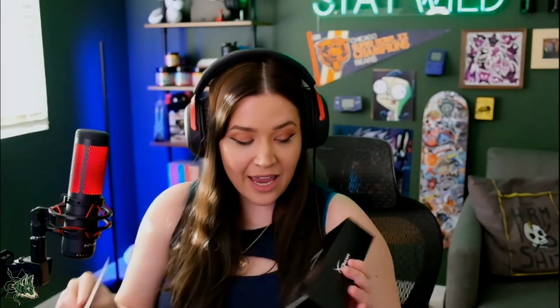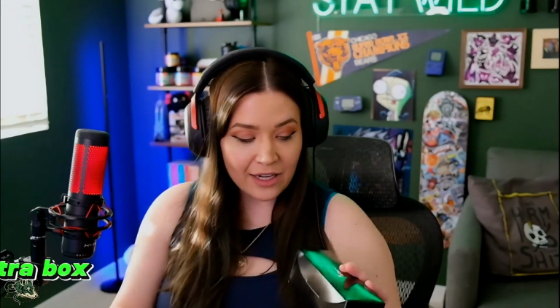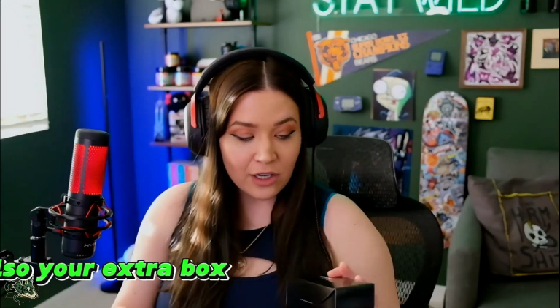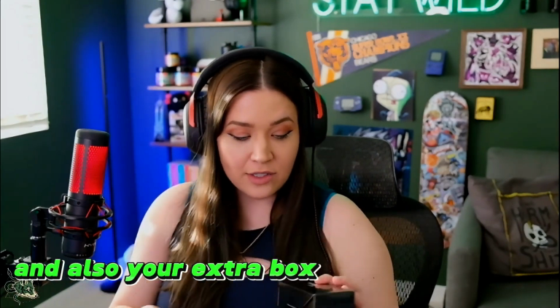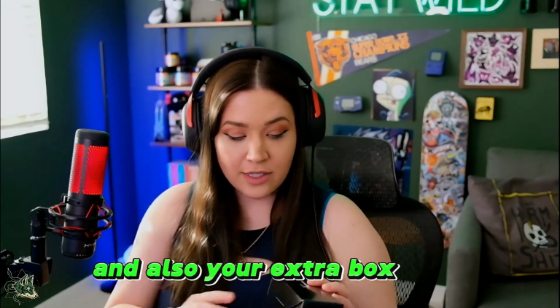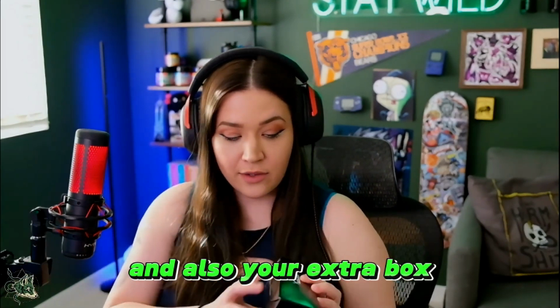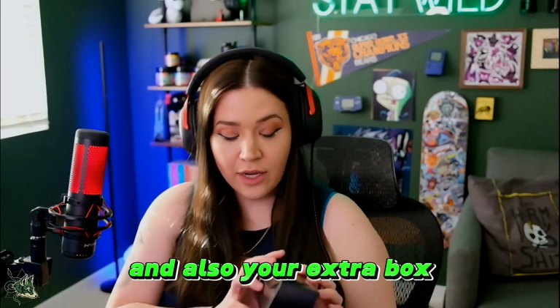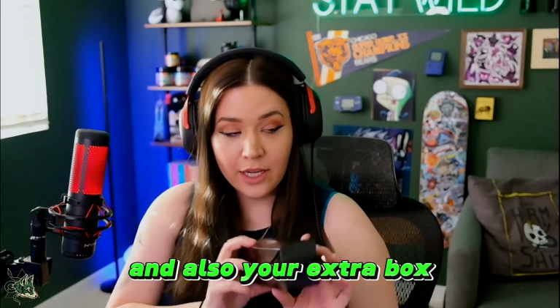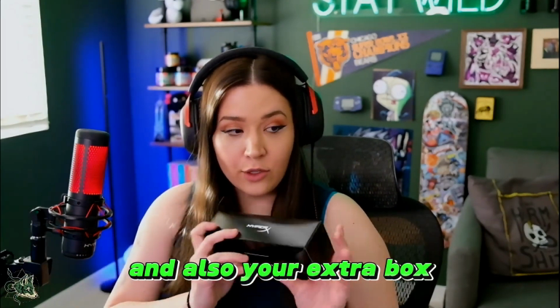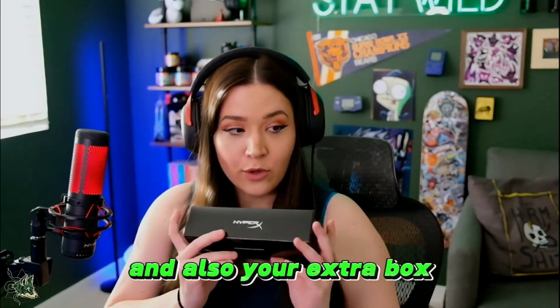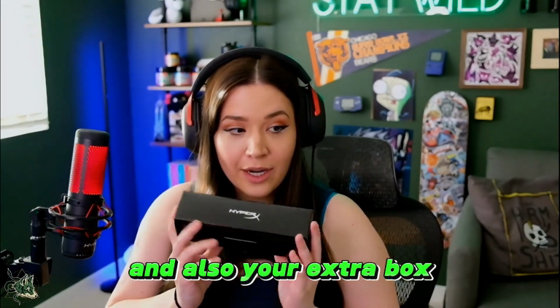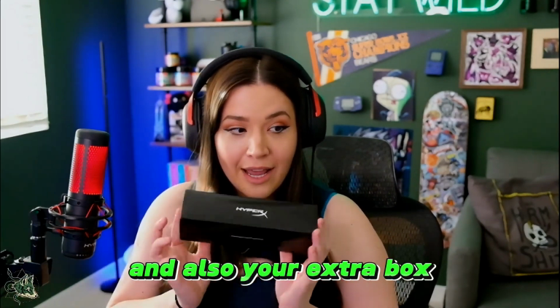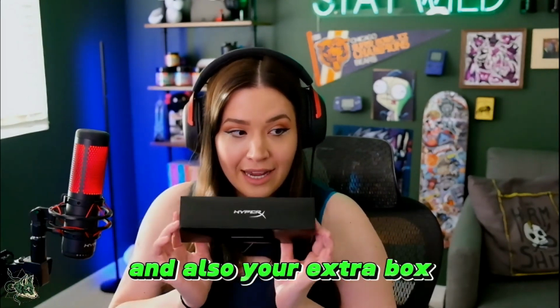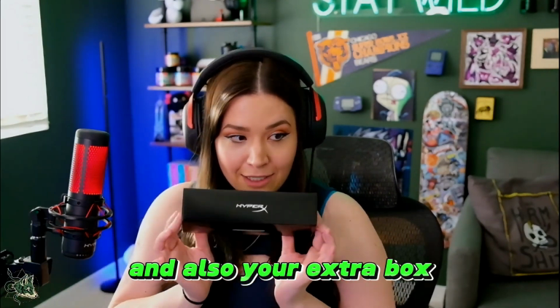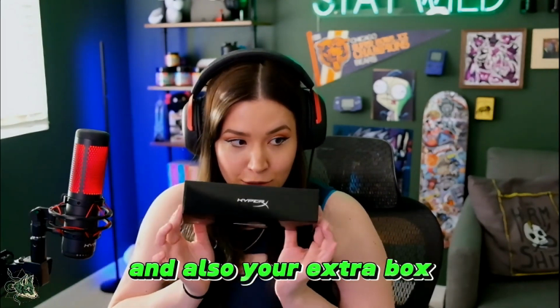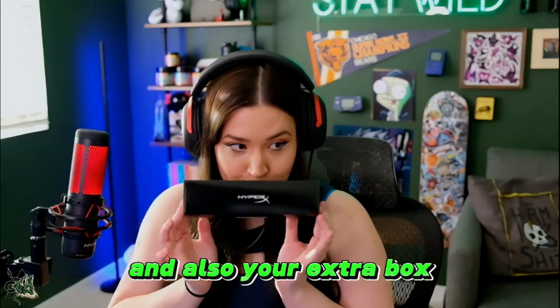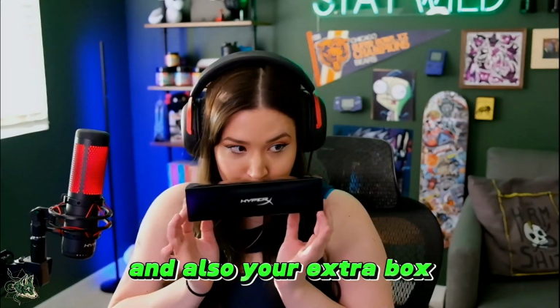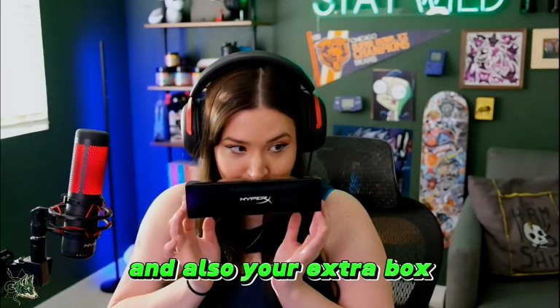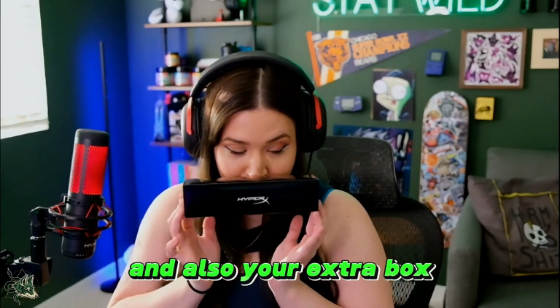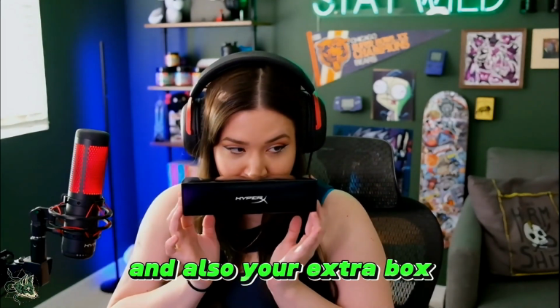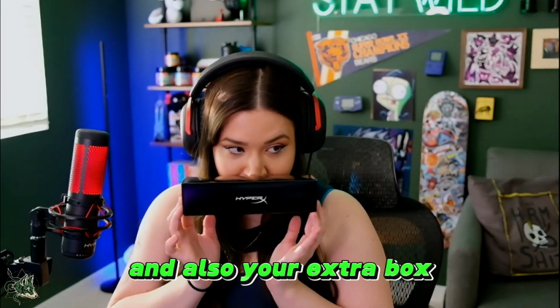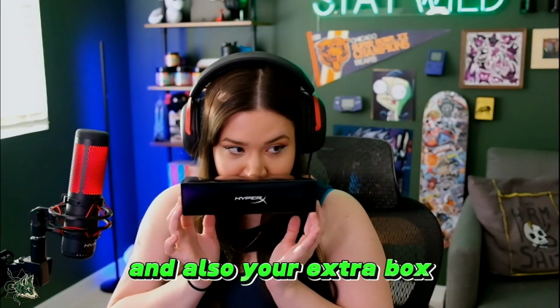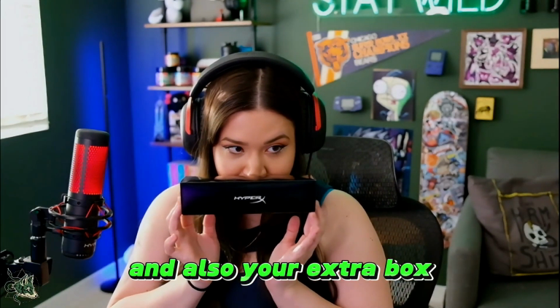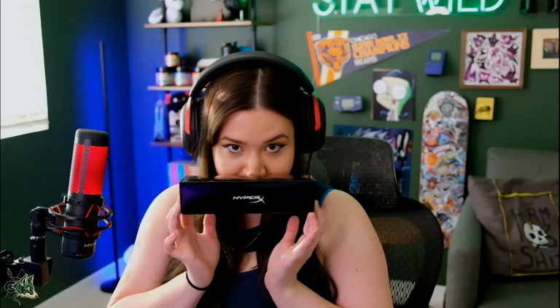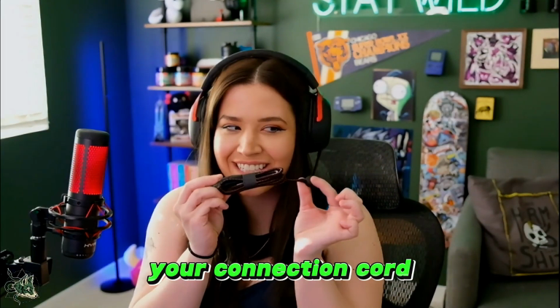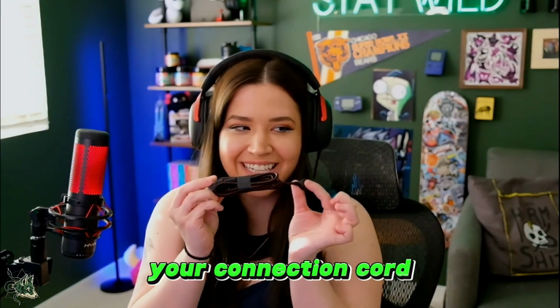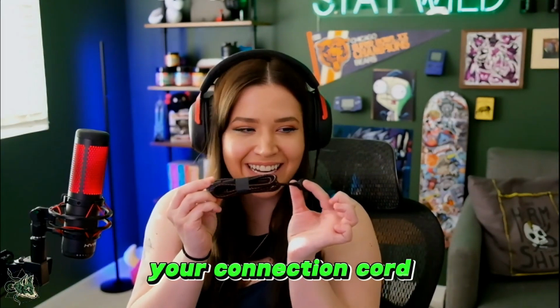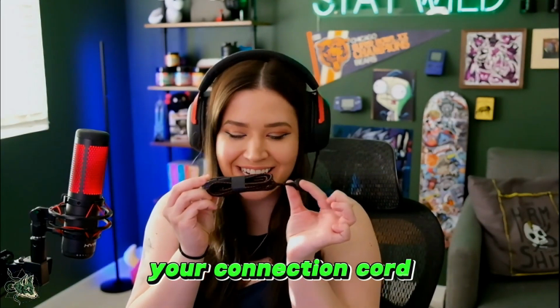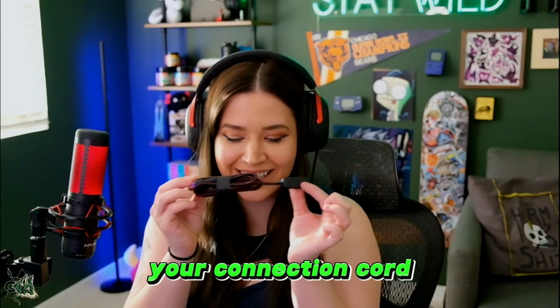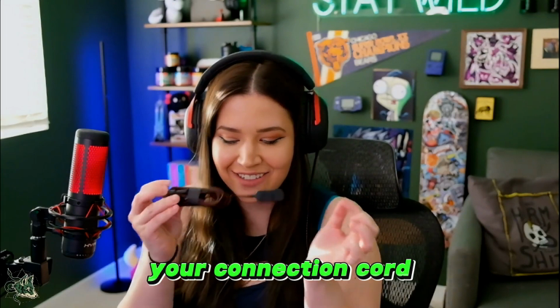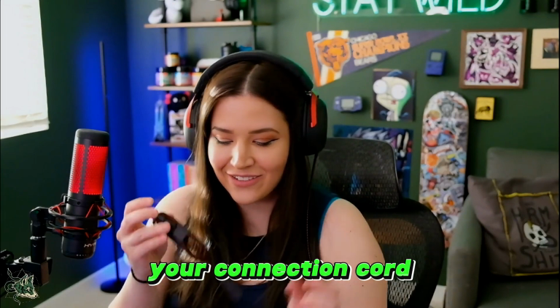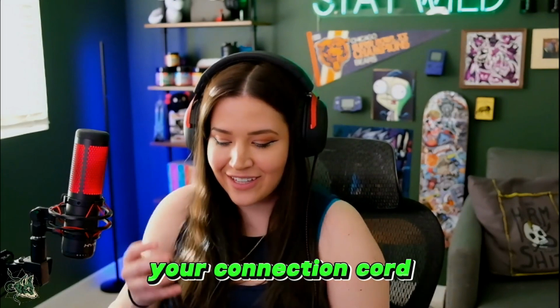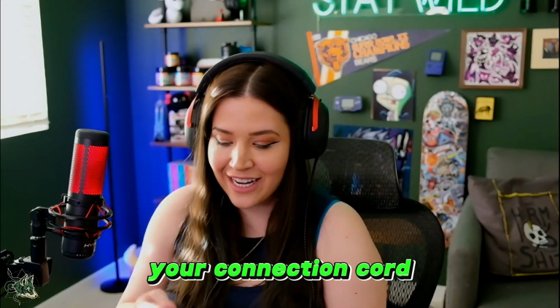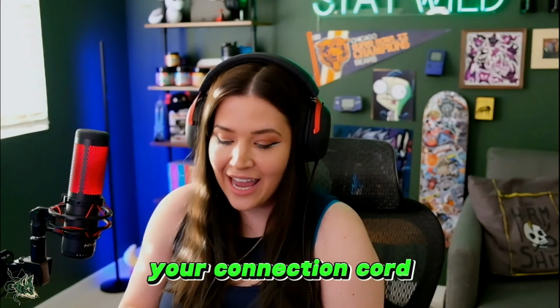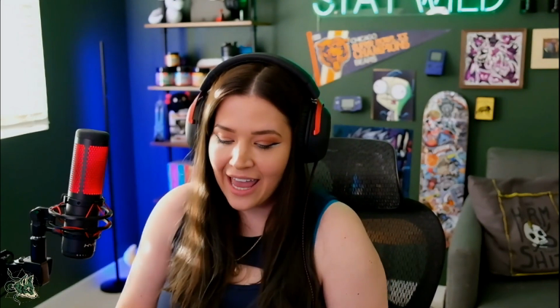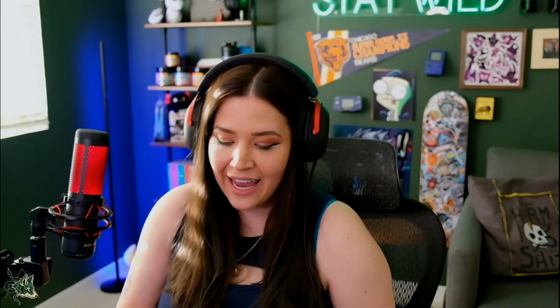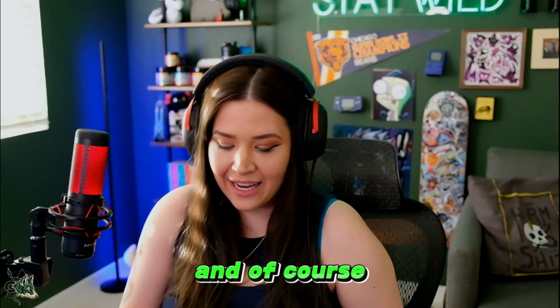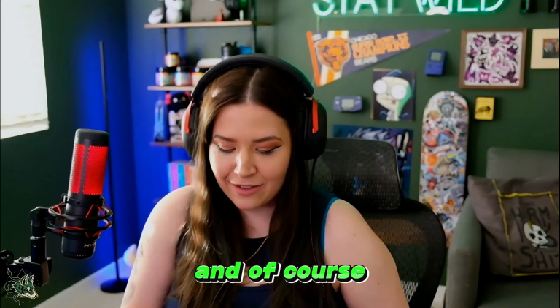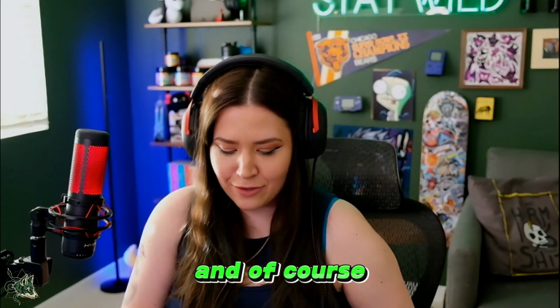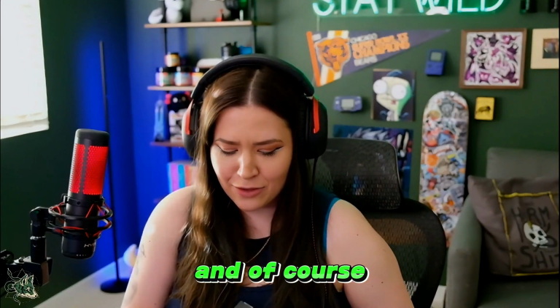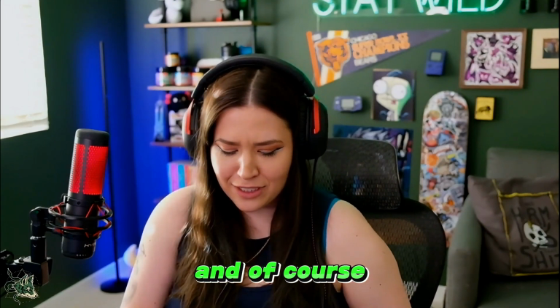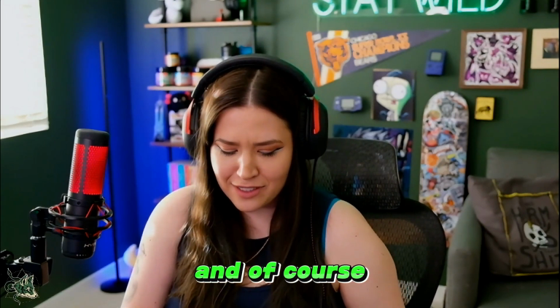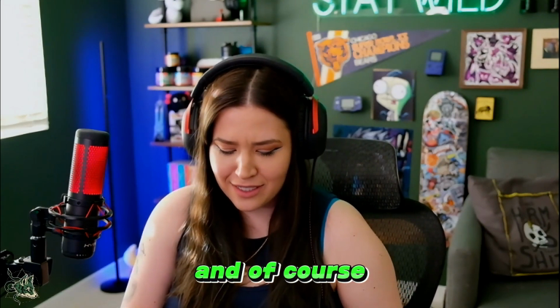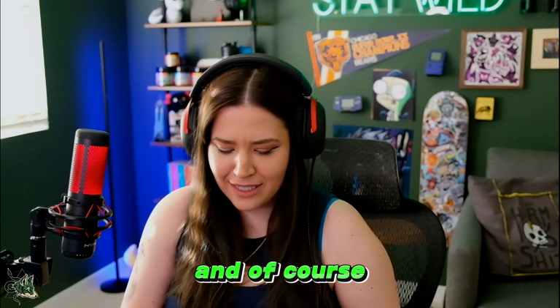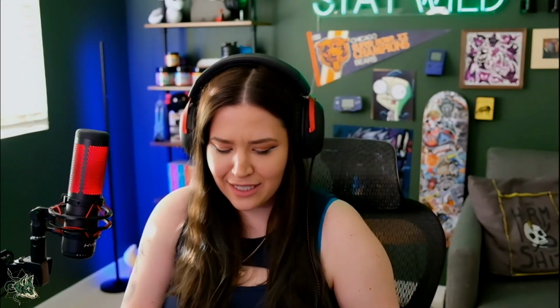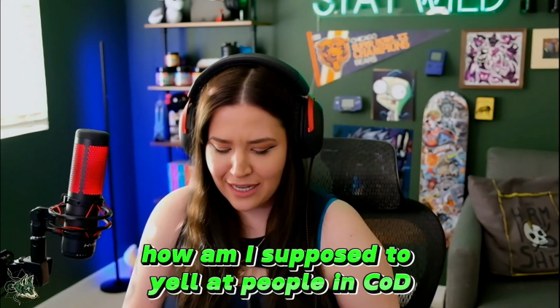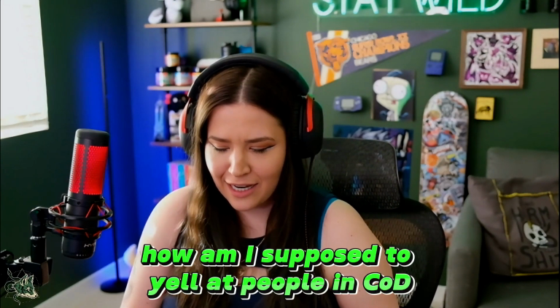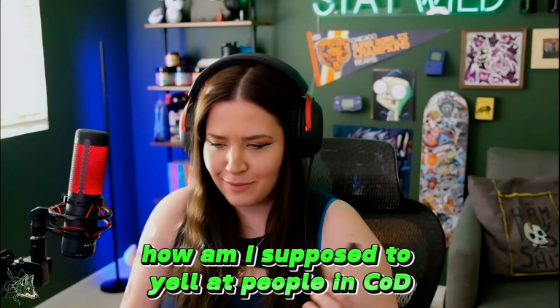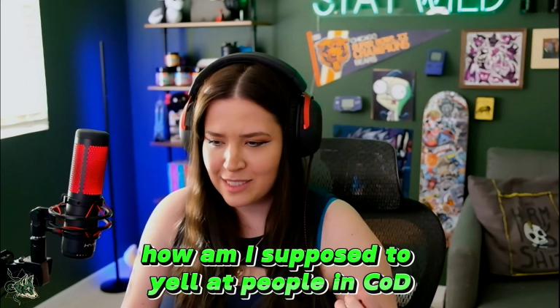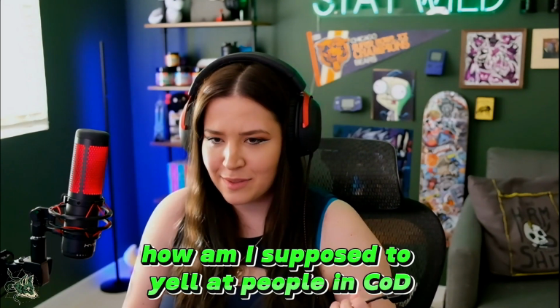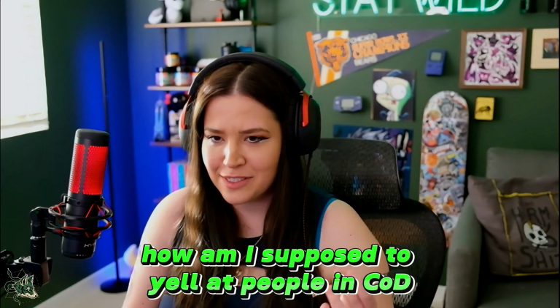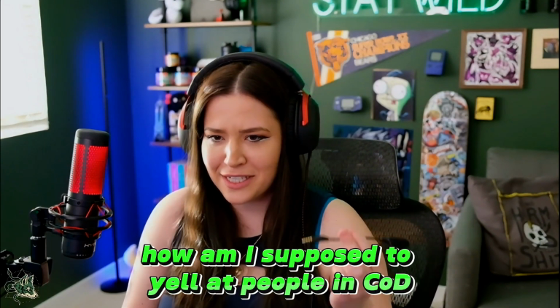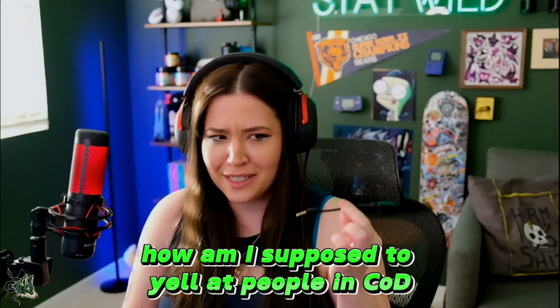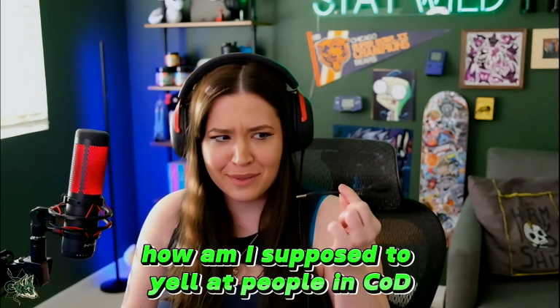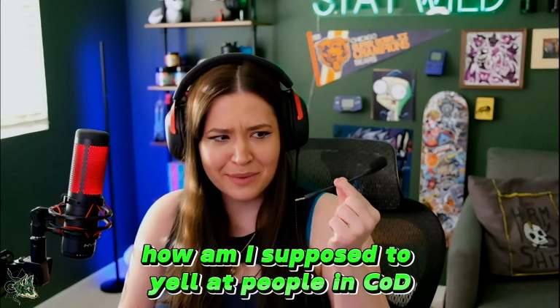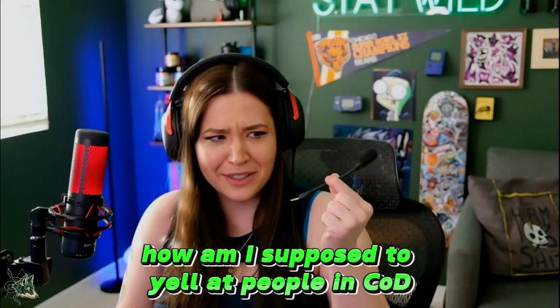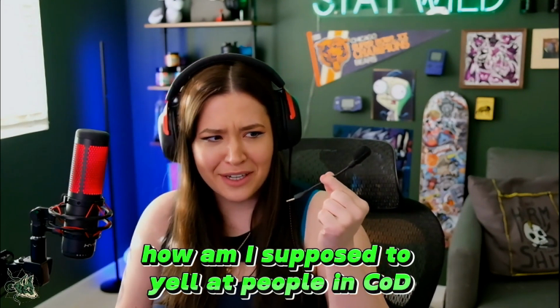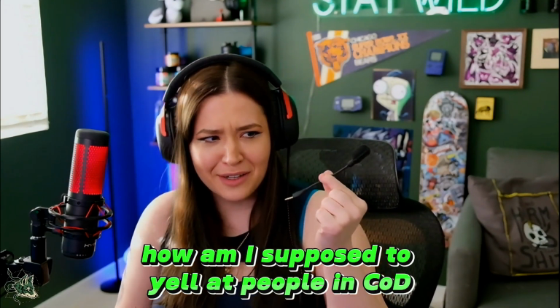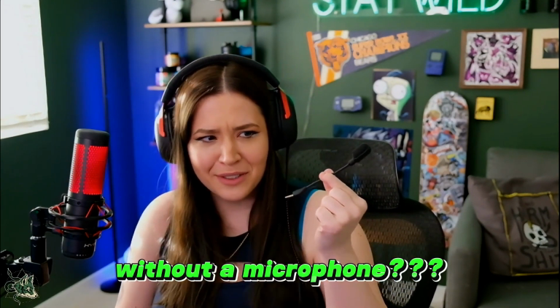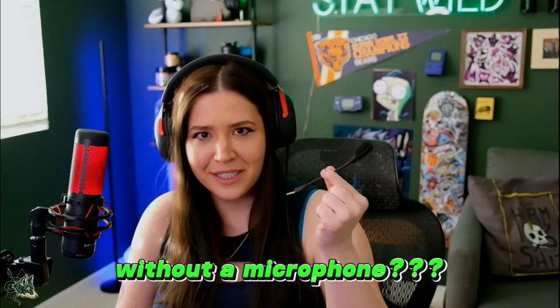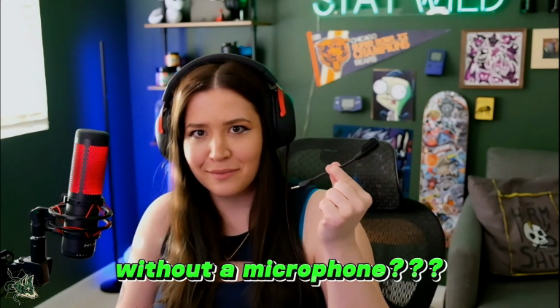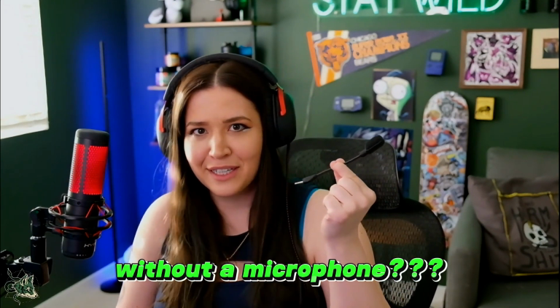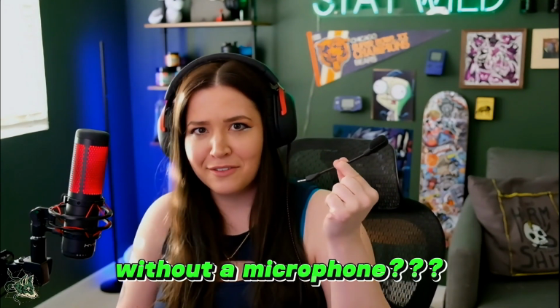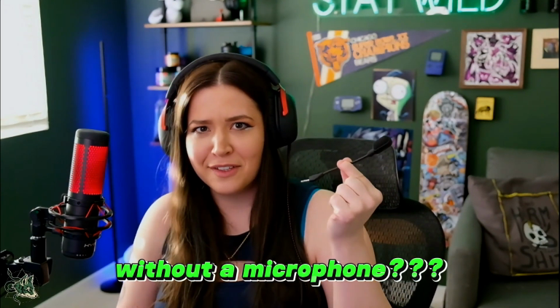And also your extra box, your connection cord. And of course, how am I supposed to yell at people in CoD without a microphone?